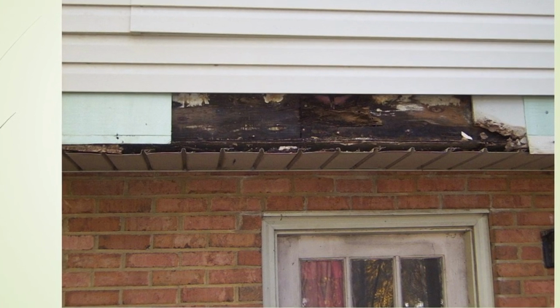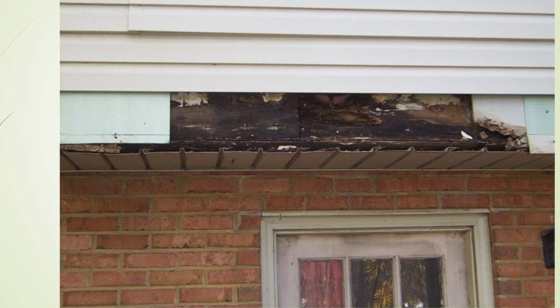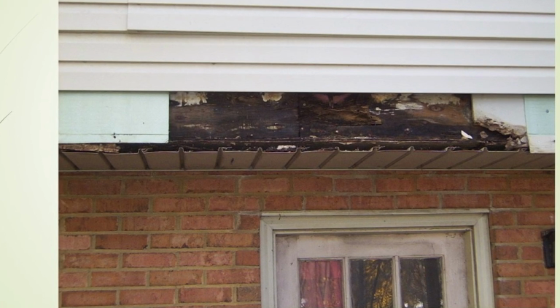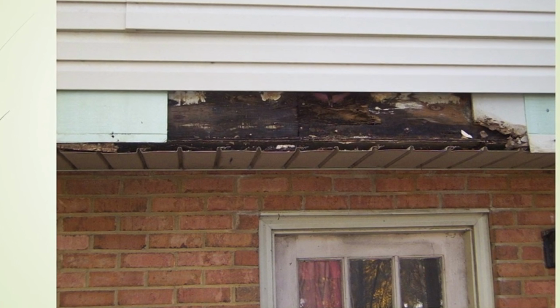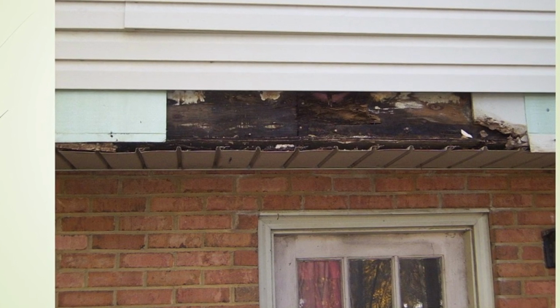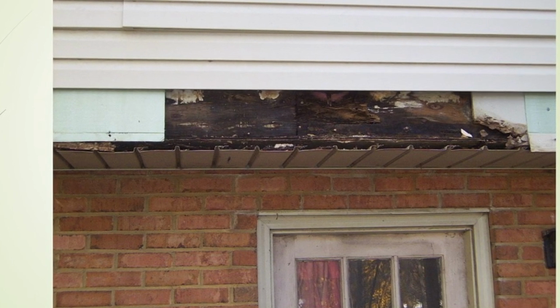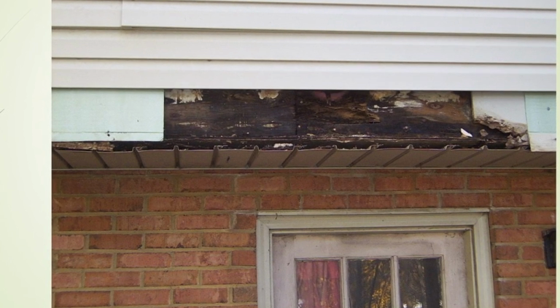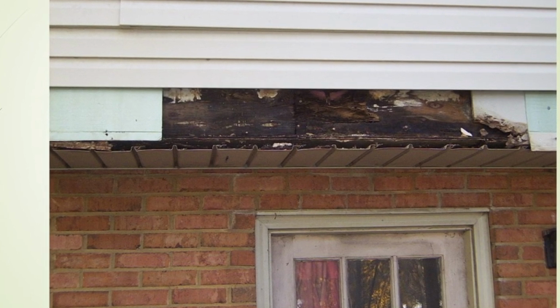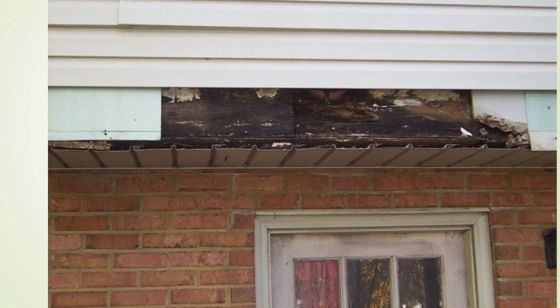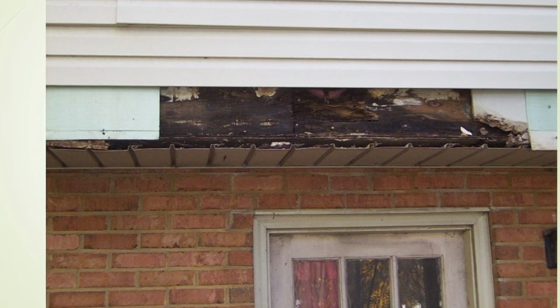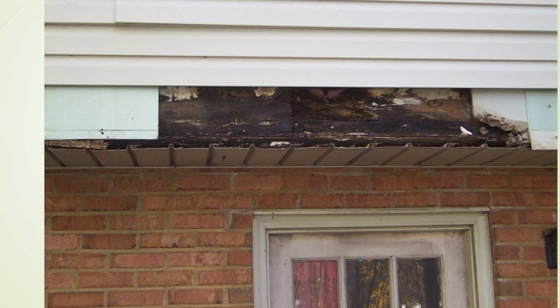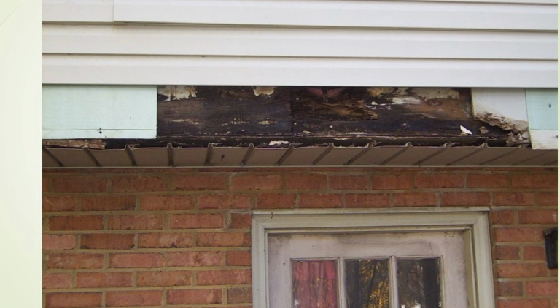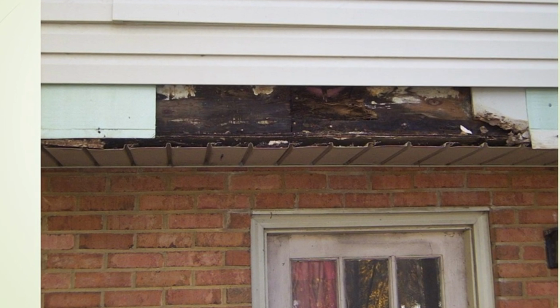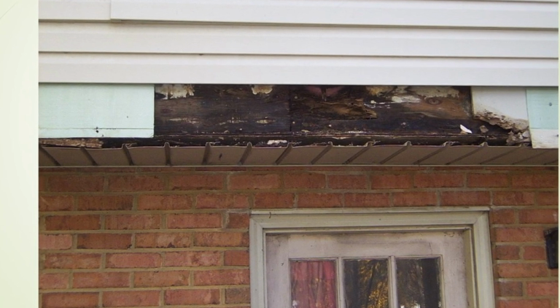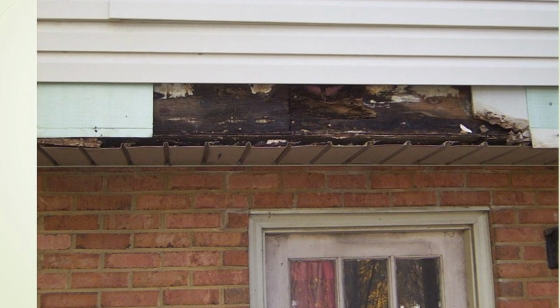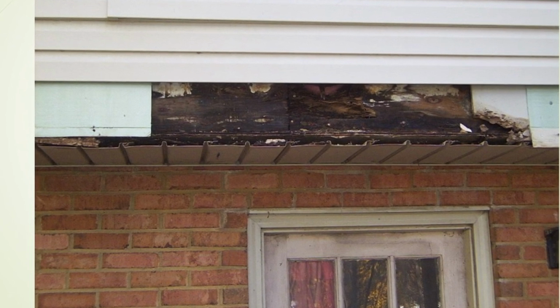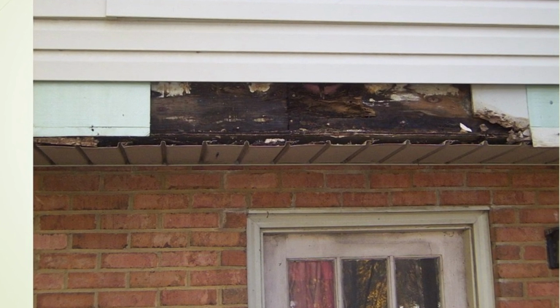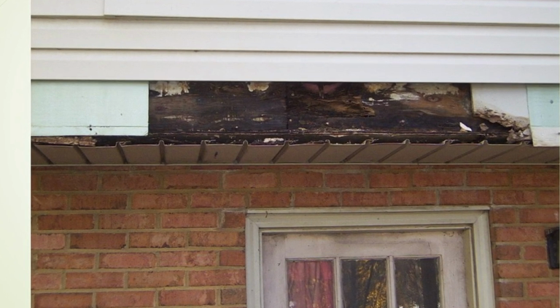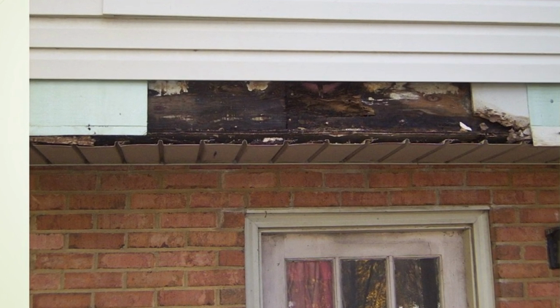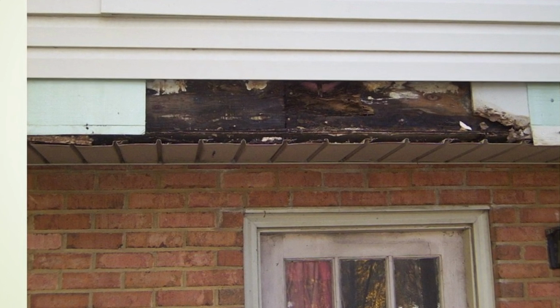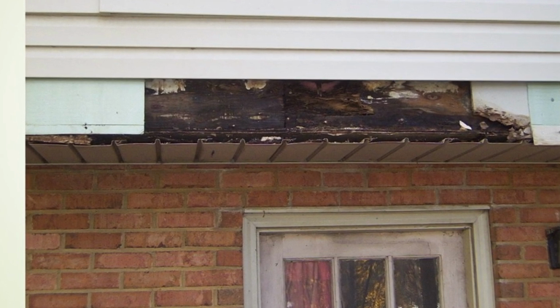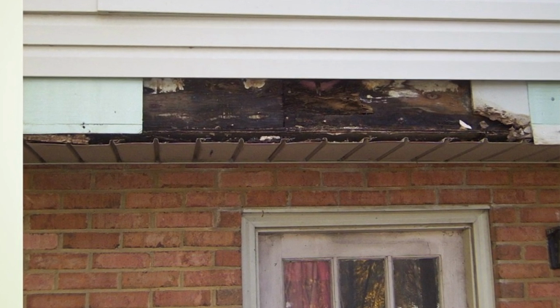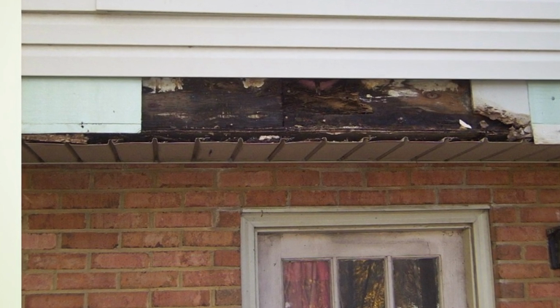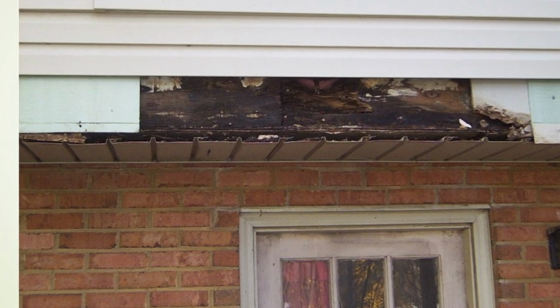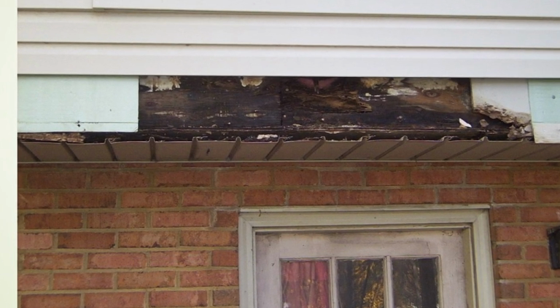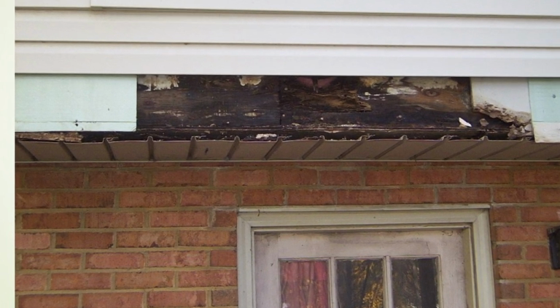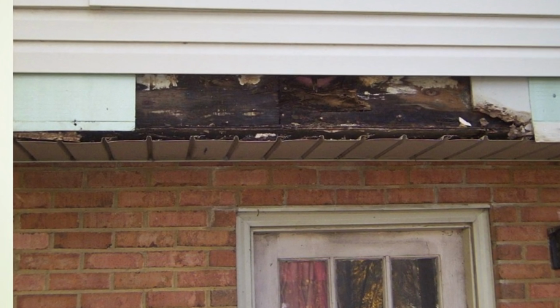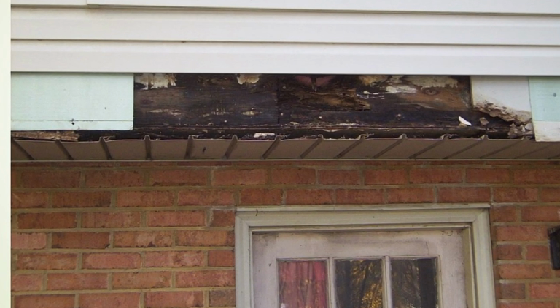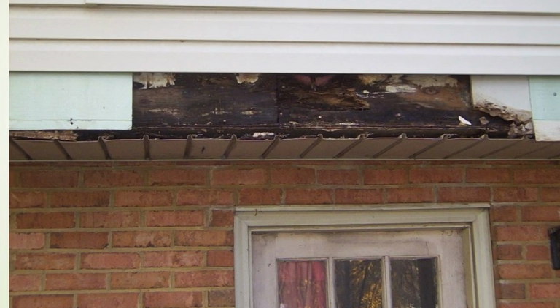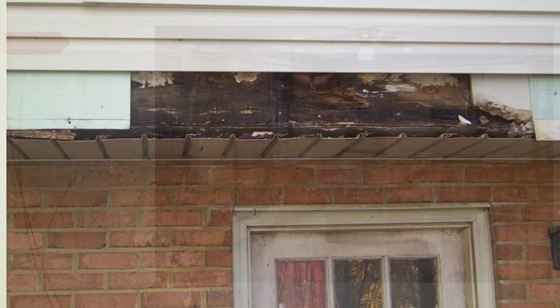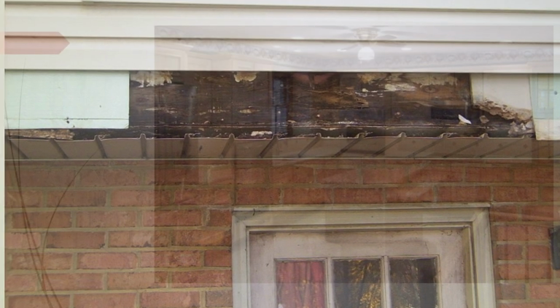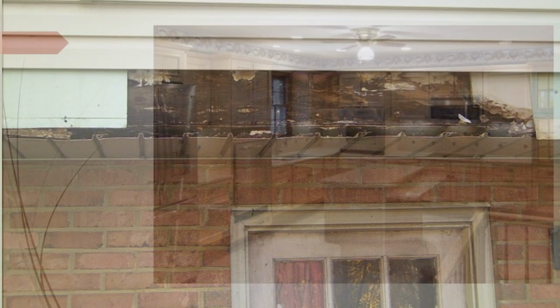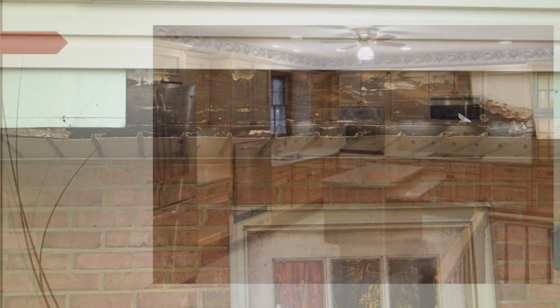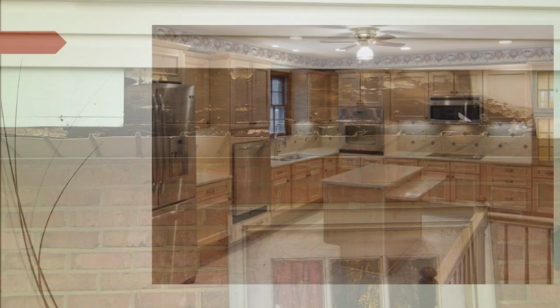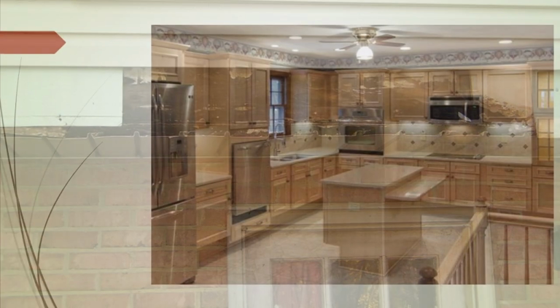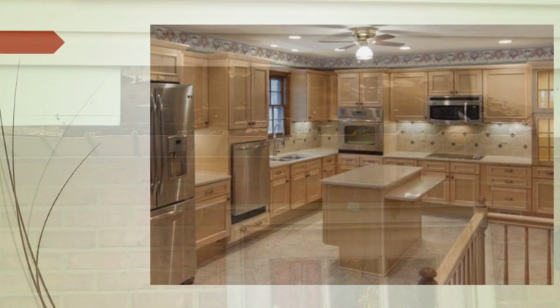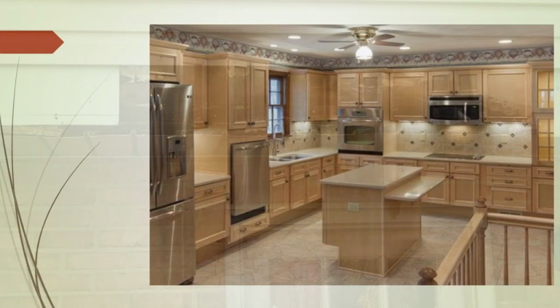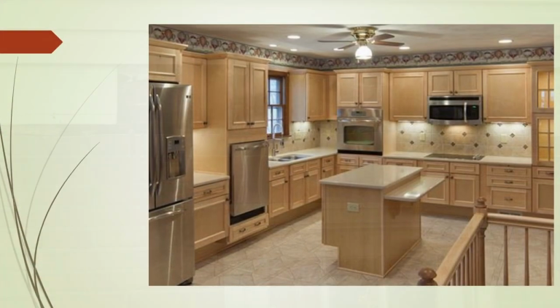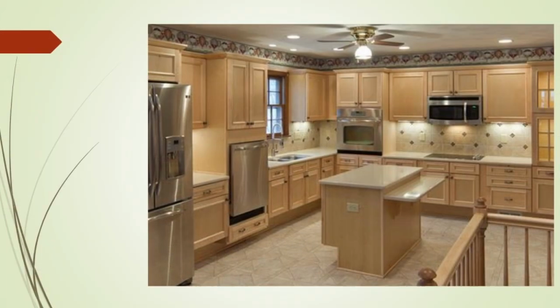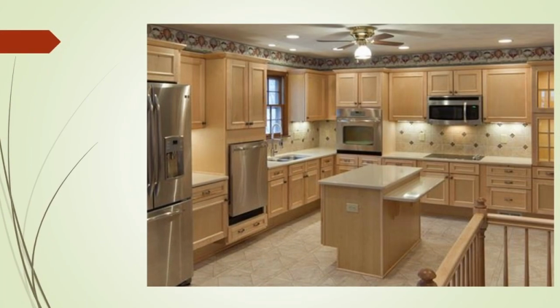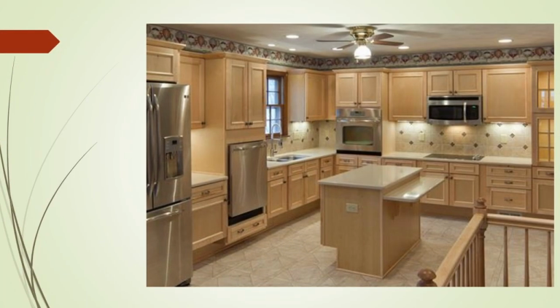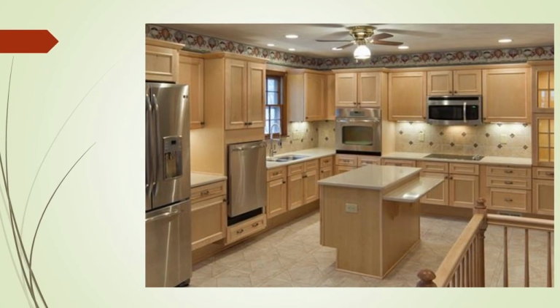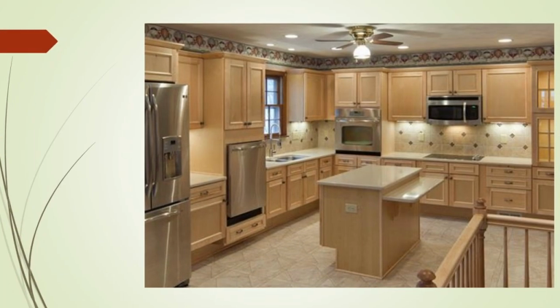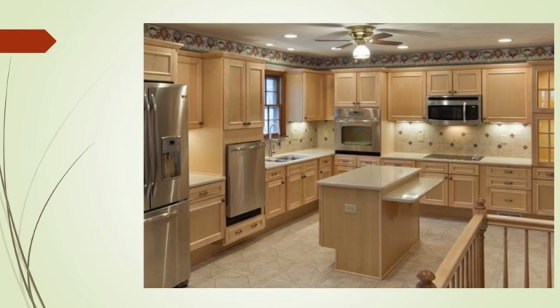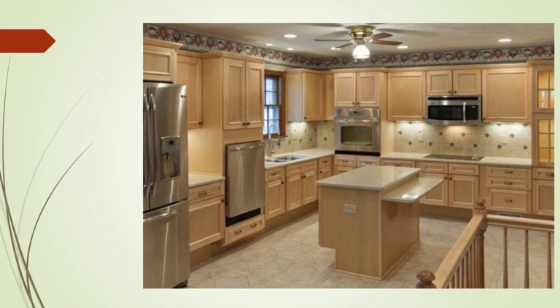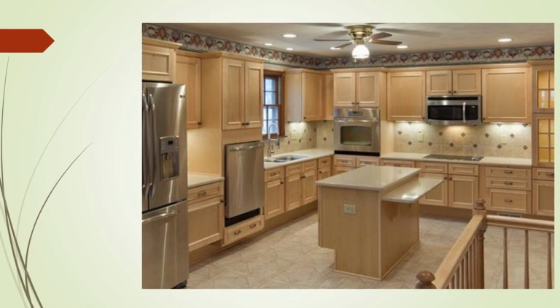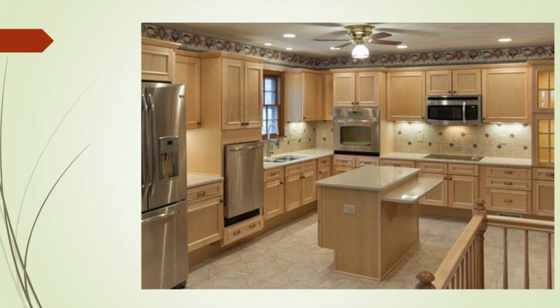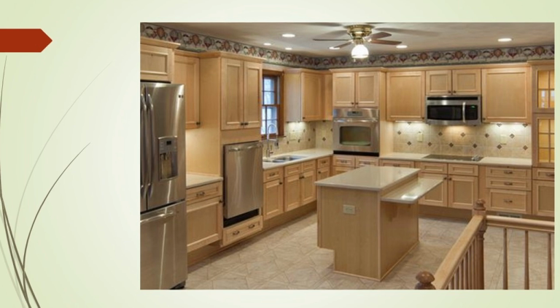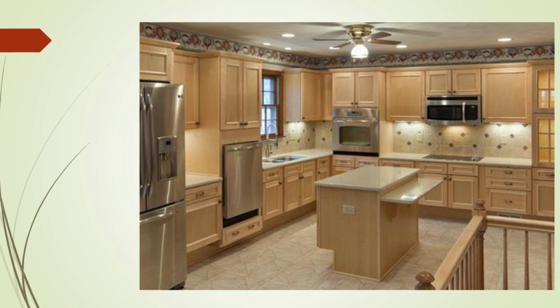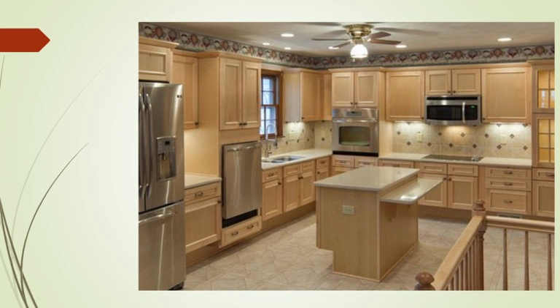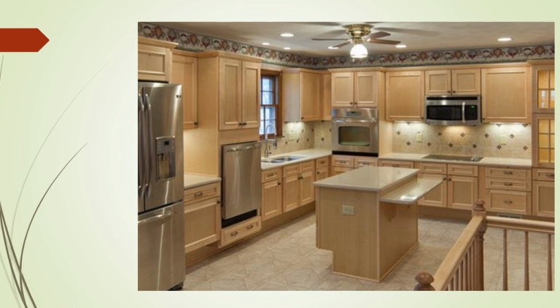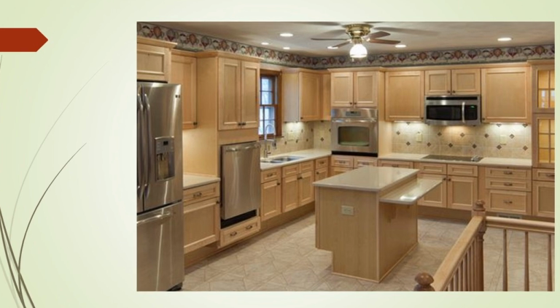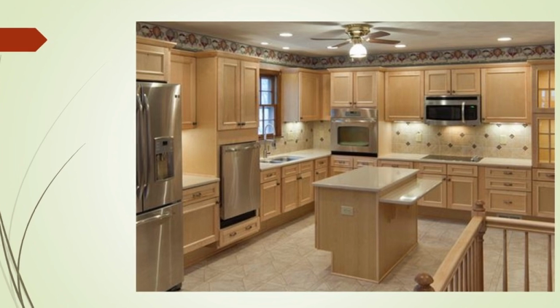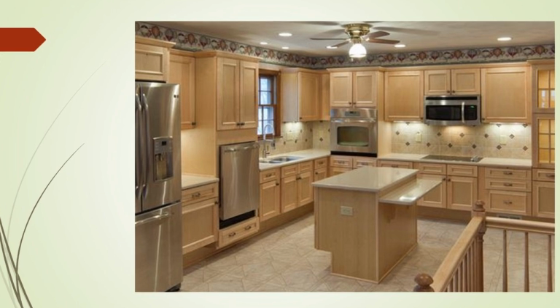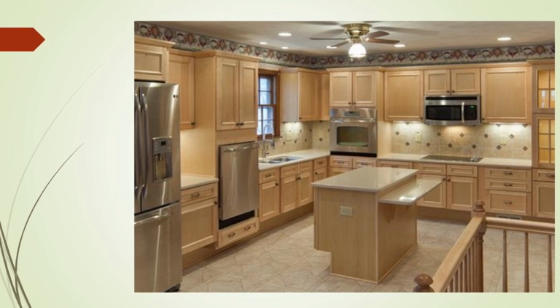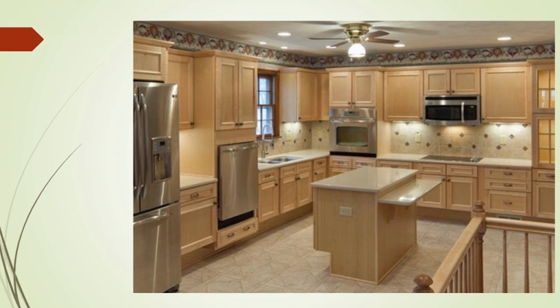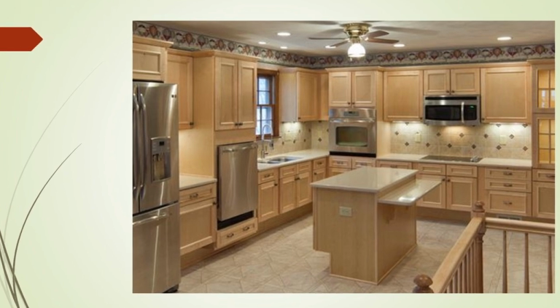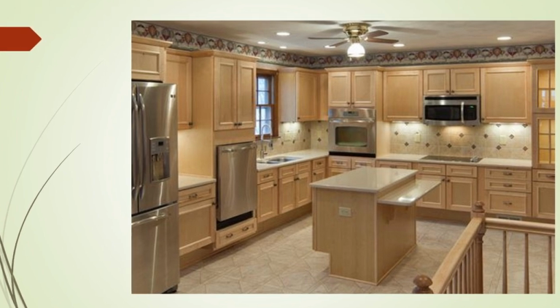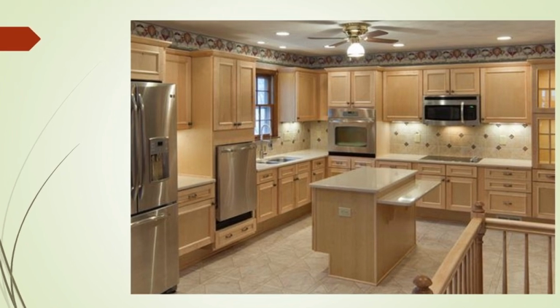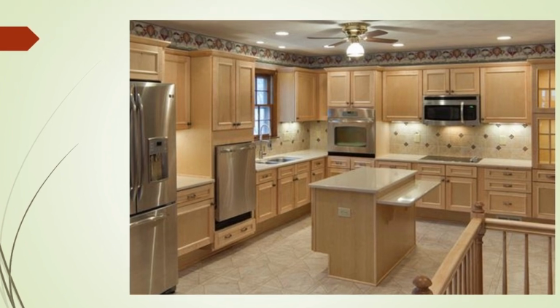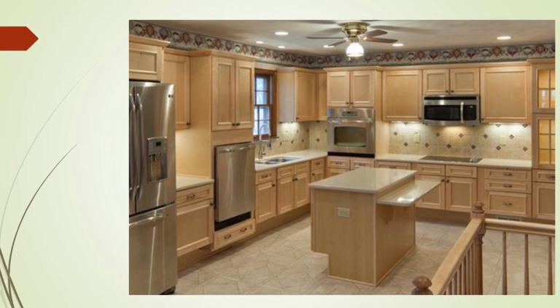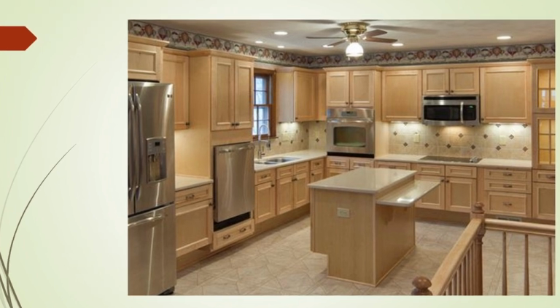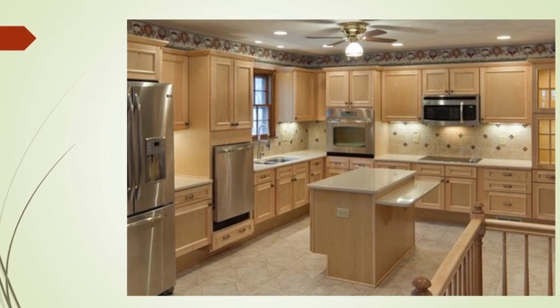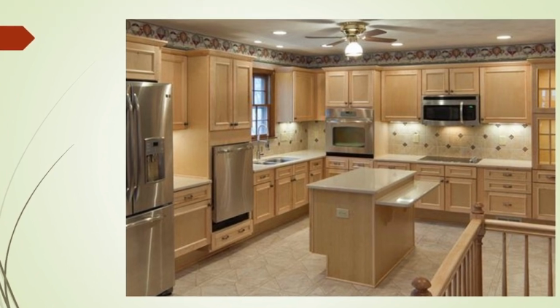We came in and added cabinetry. This is the kitchen when it was done.